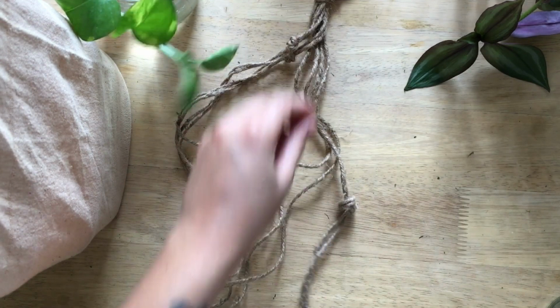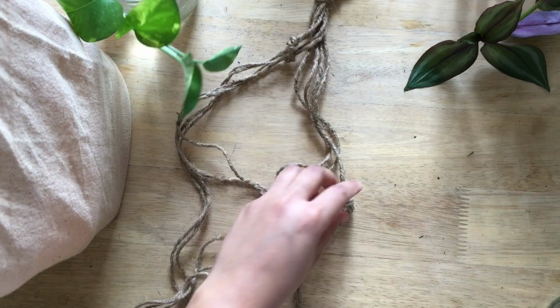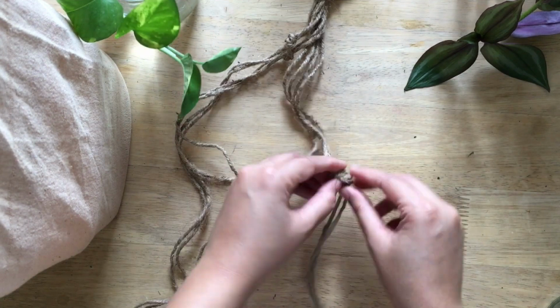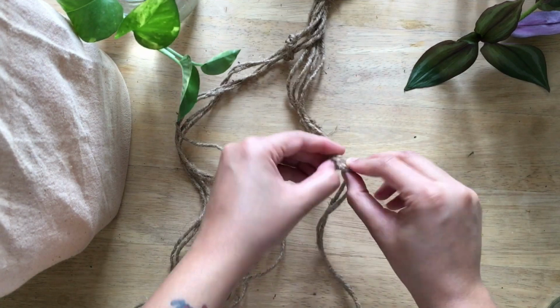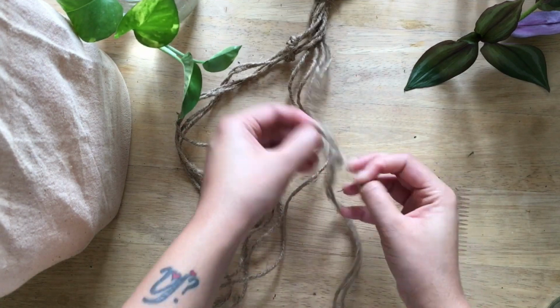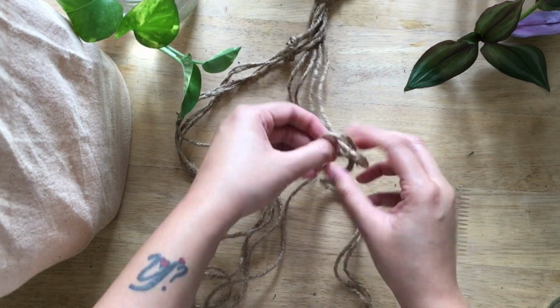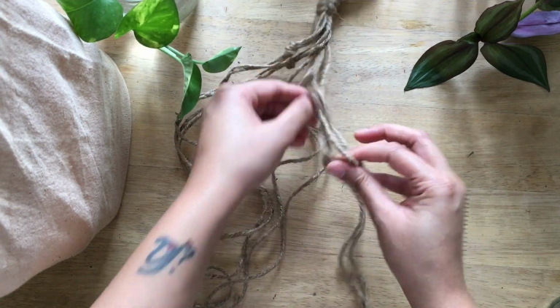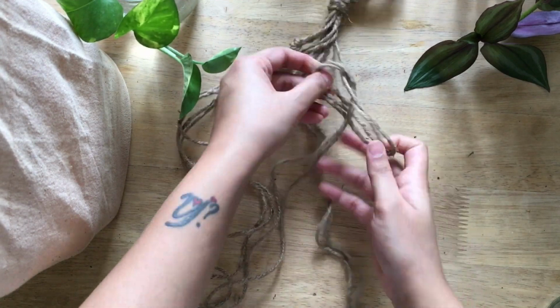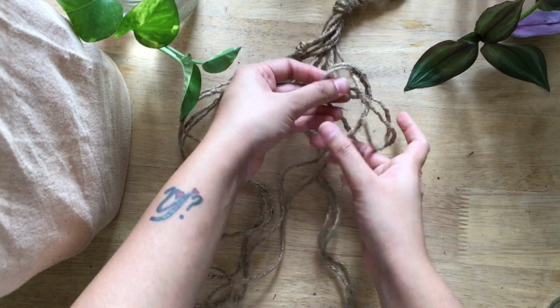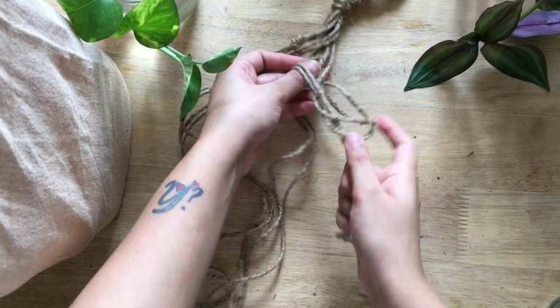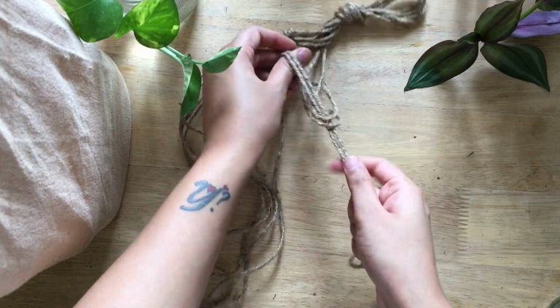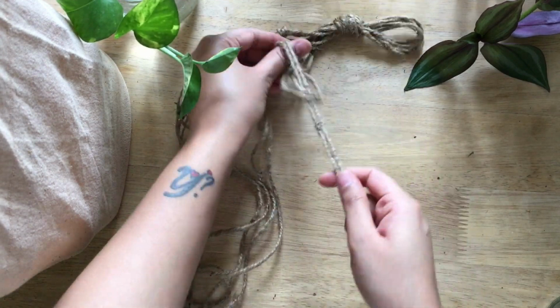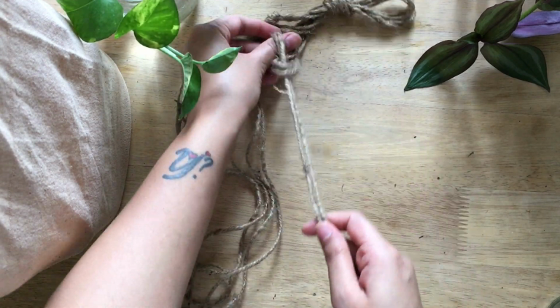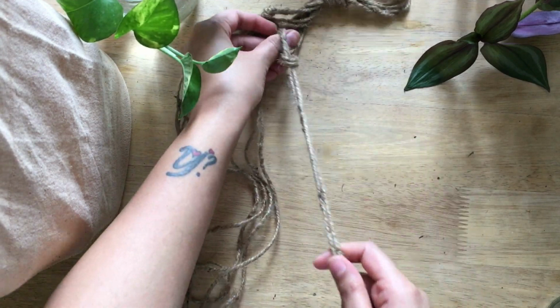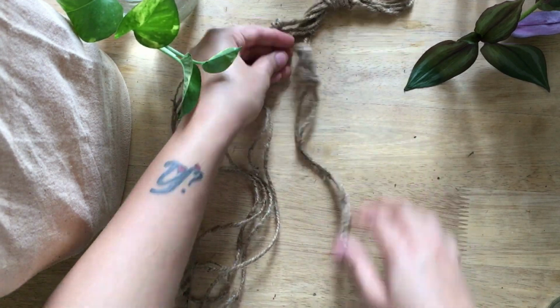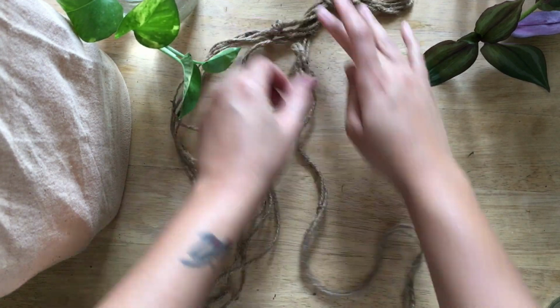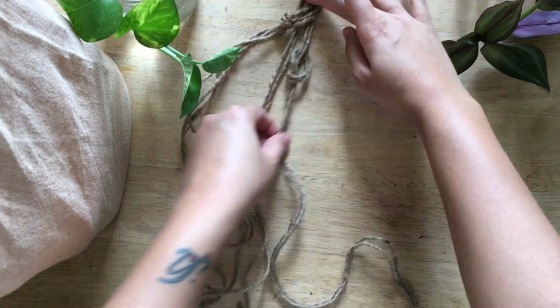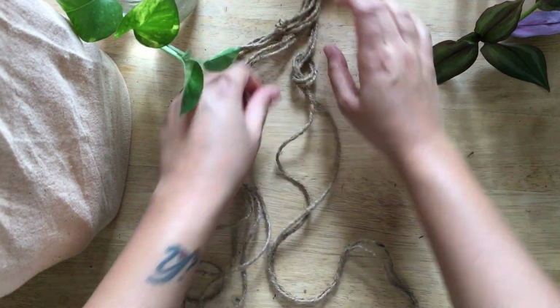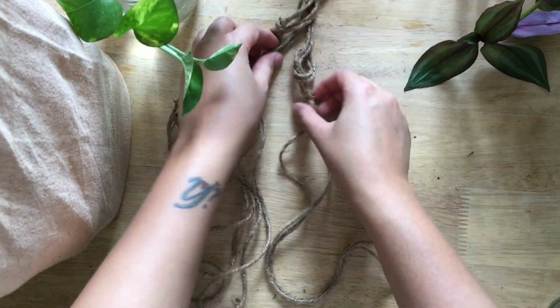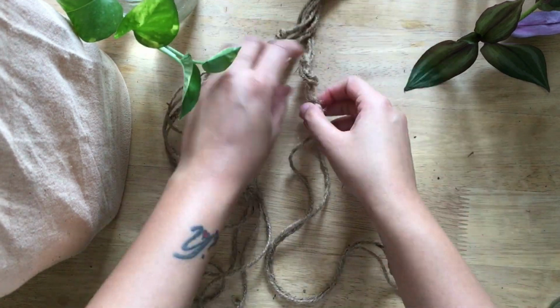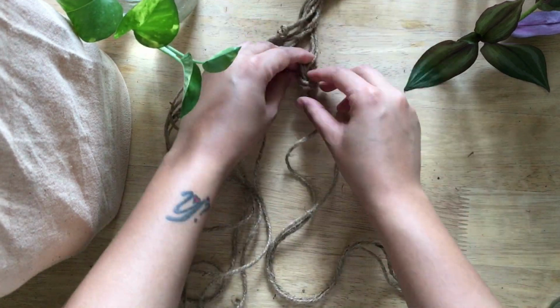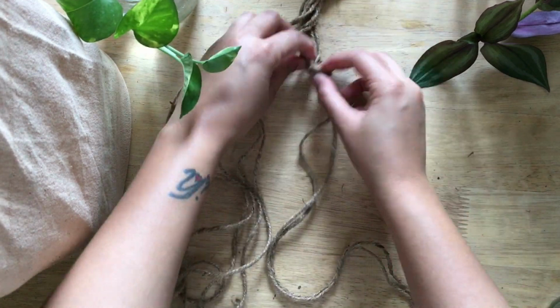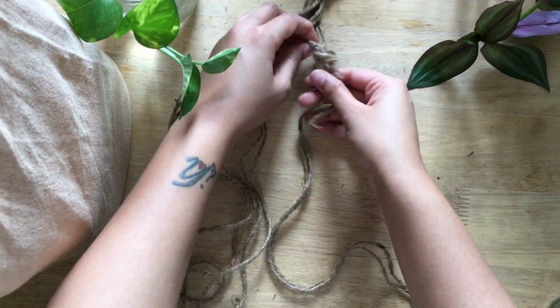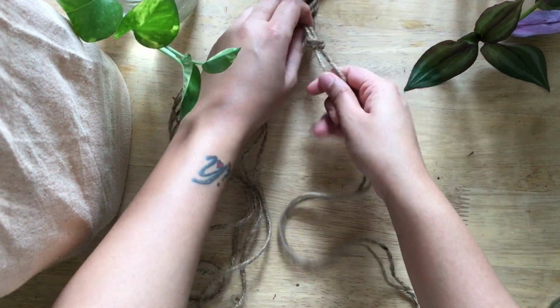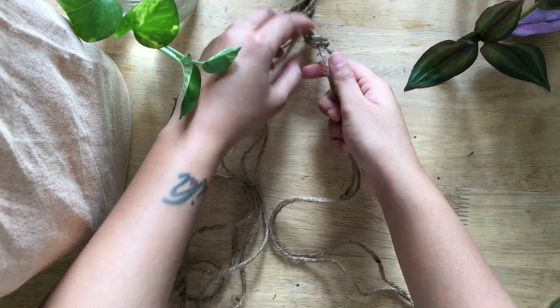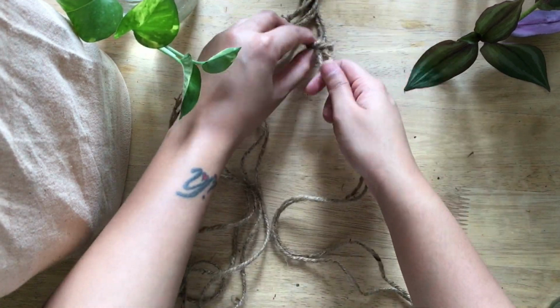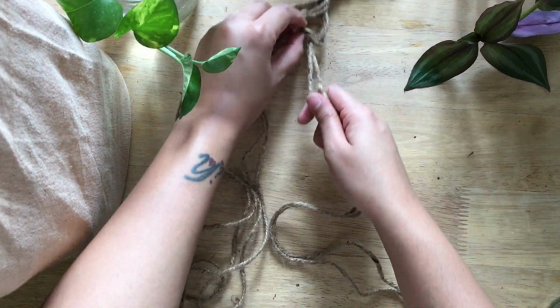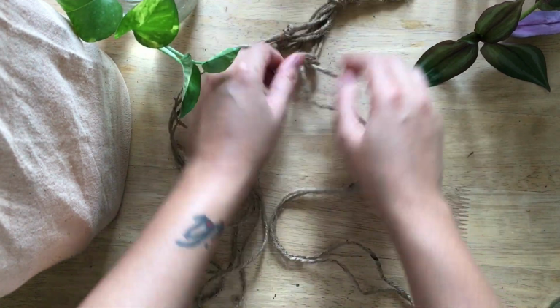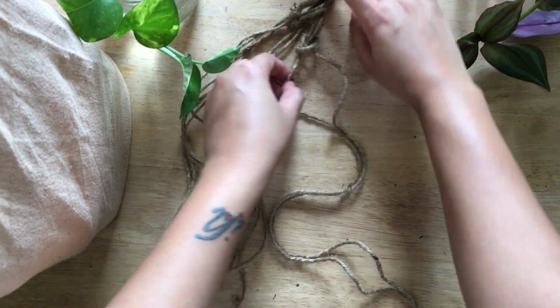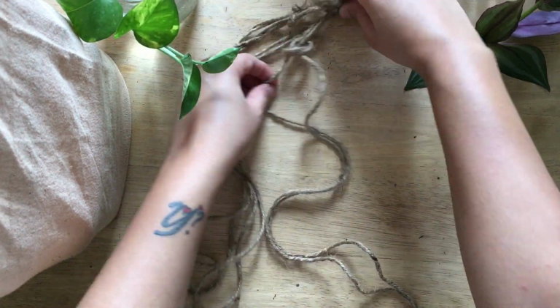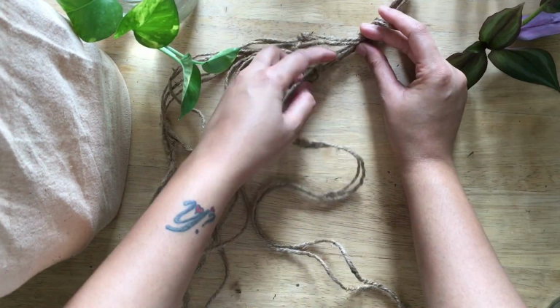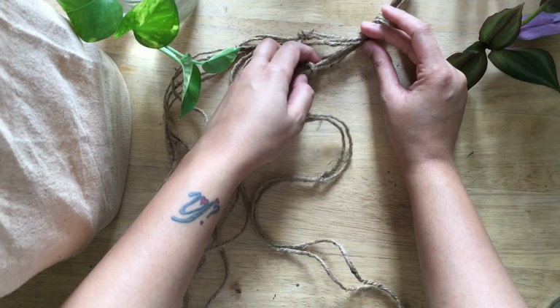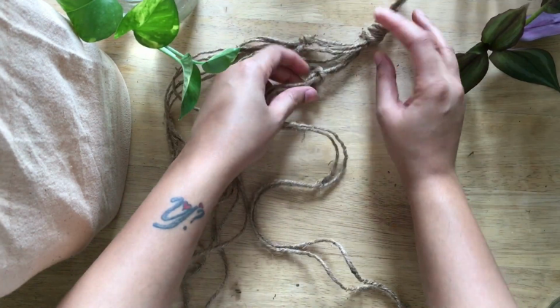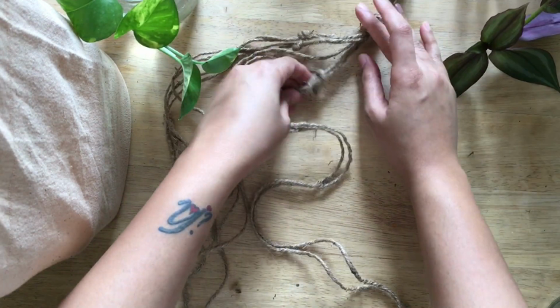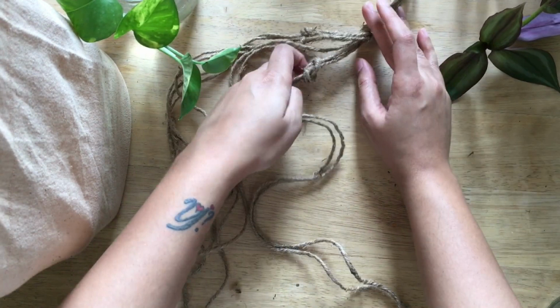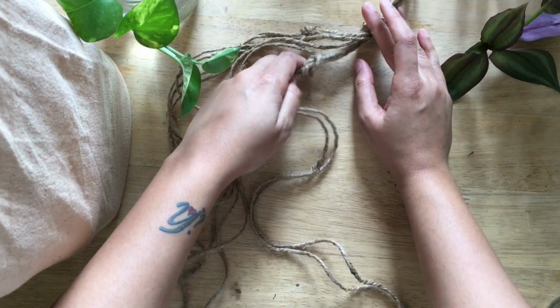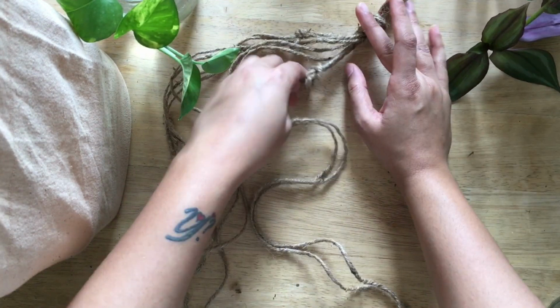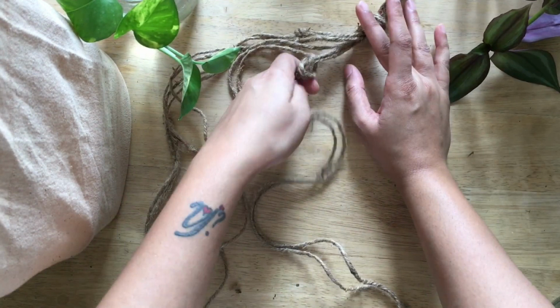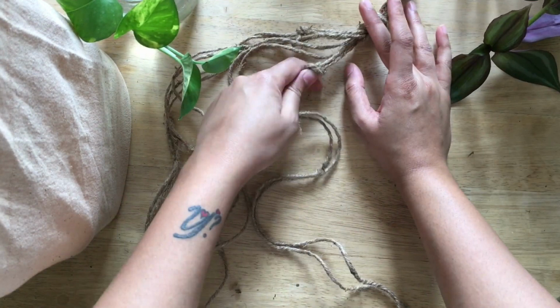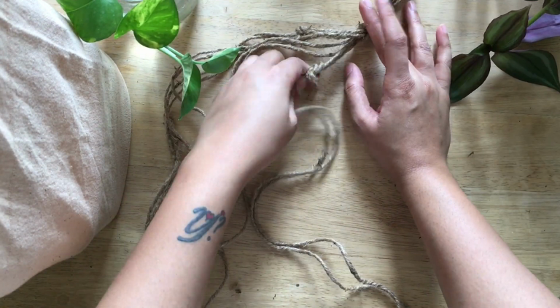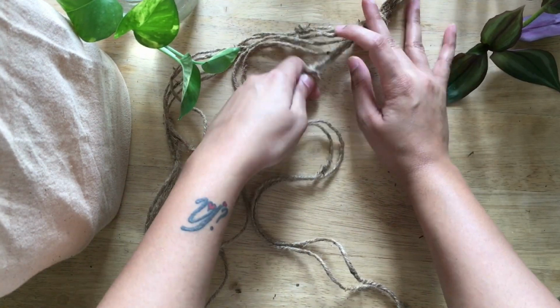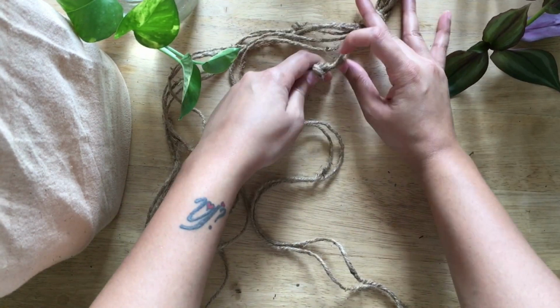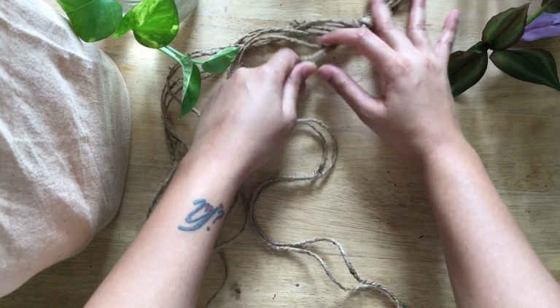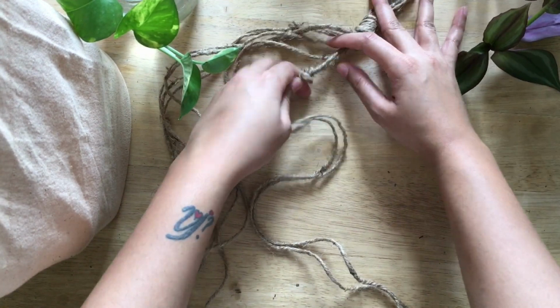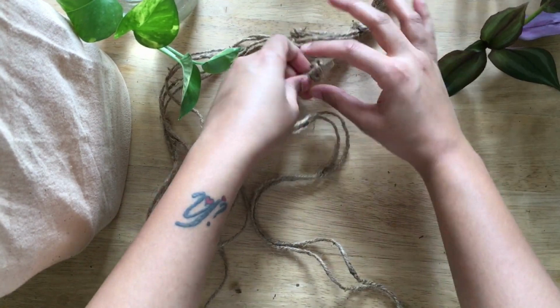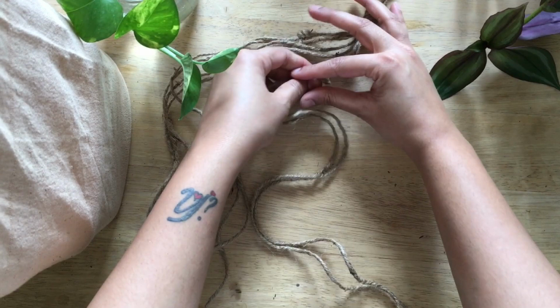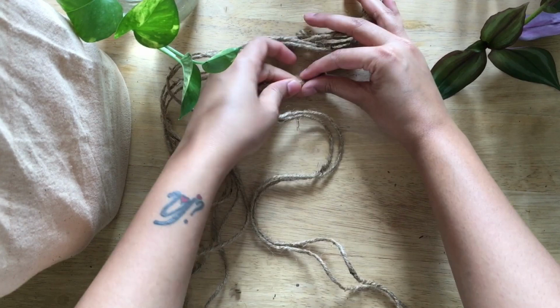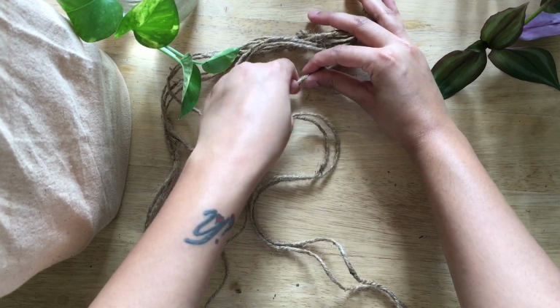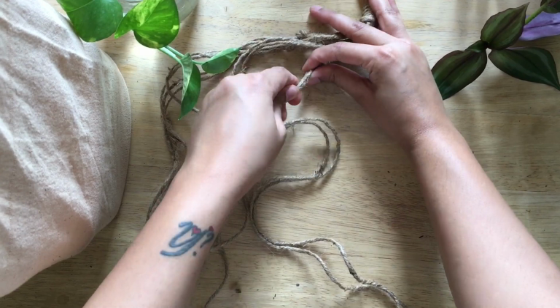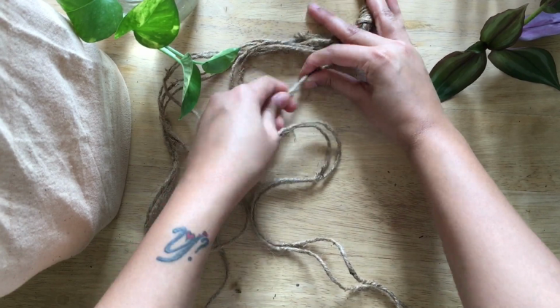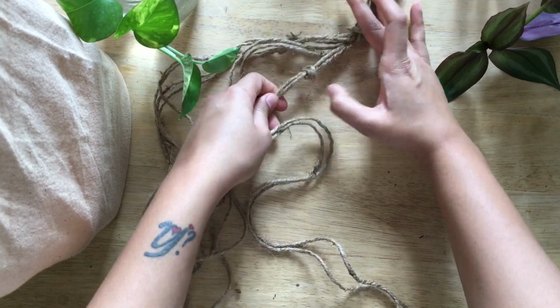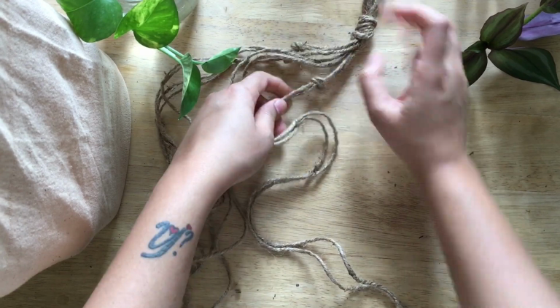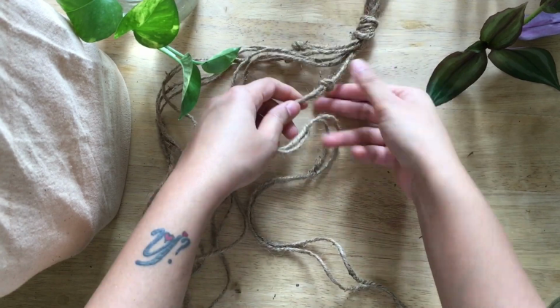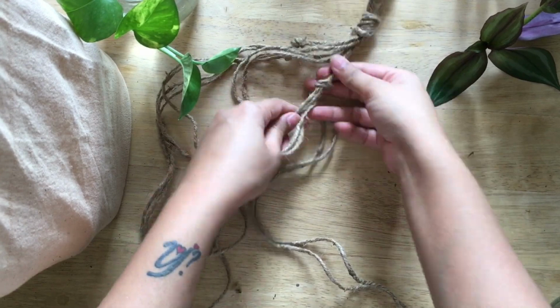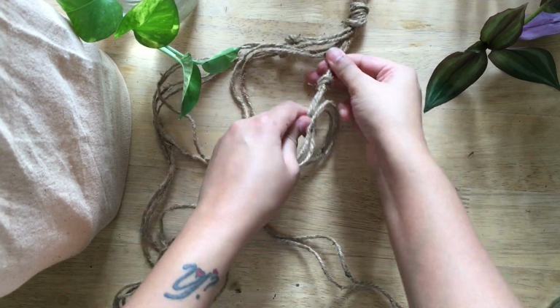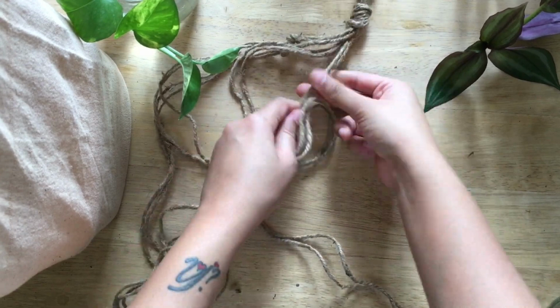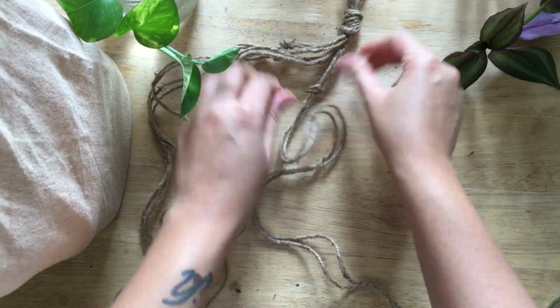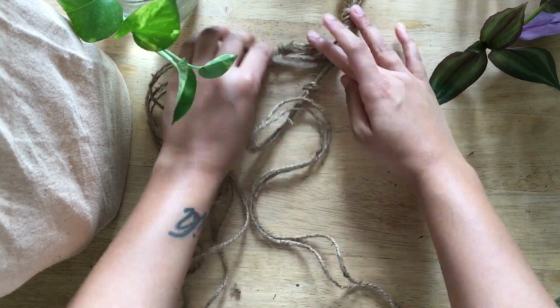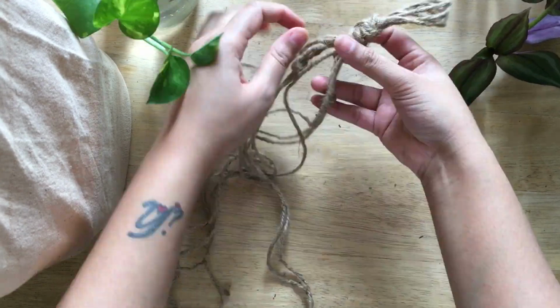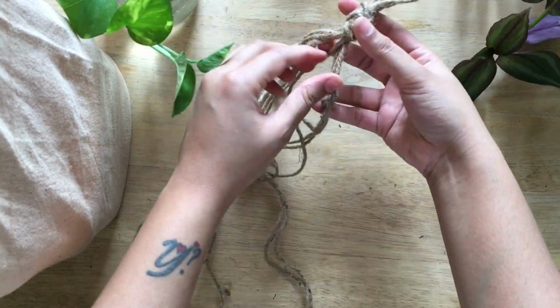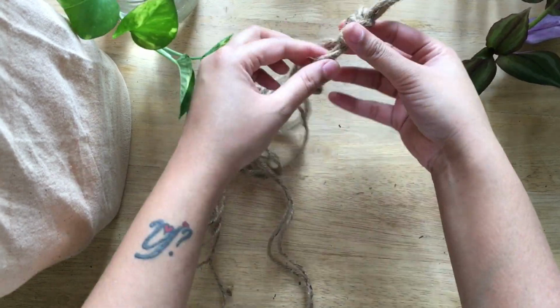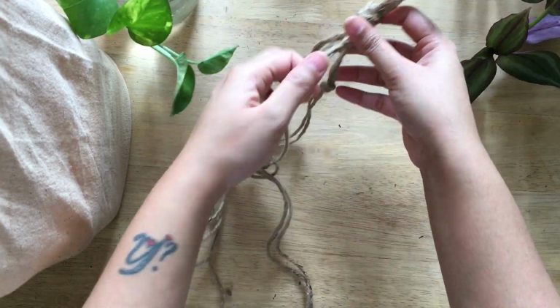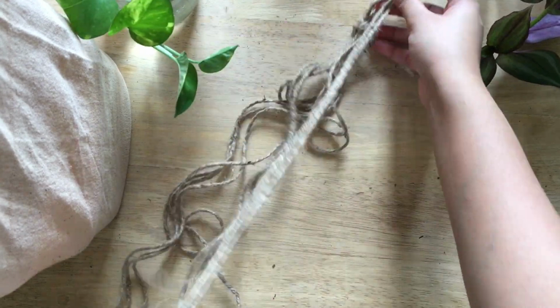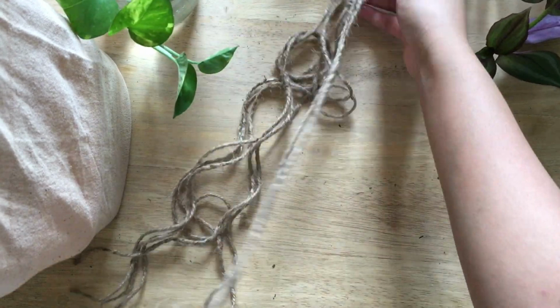If our knot is not in the same row, then we can simply loosen it and change its position and tighten it back.